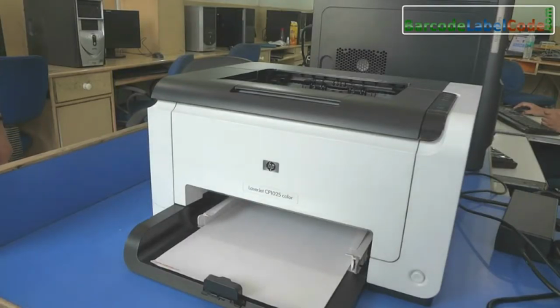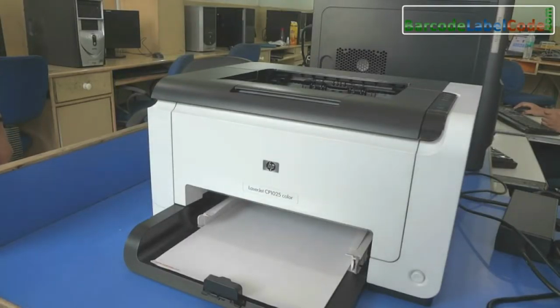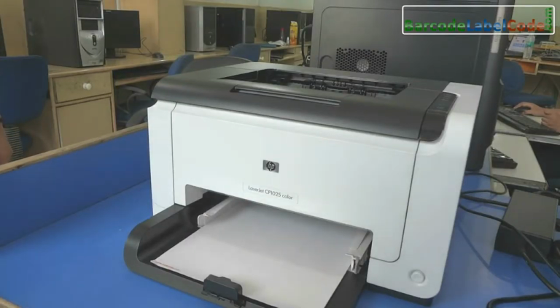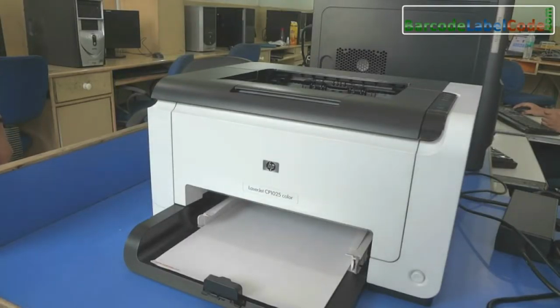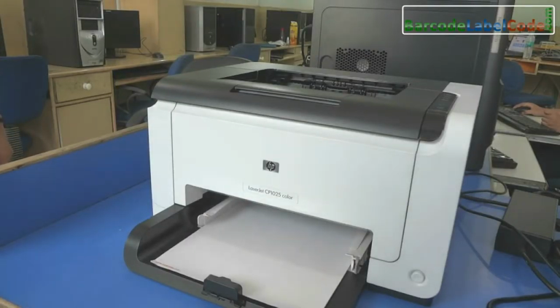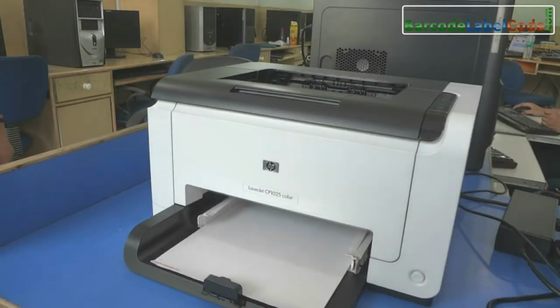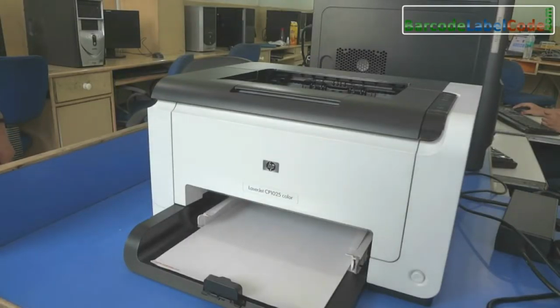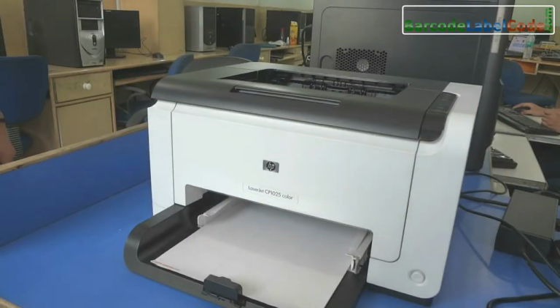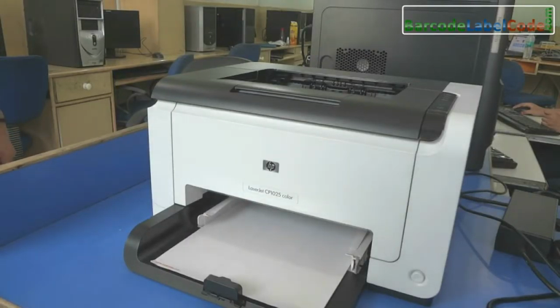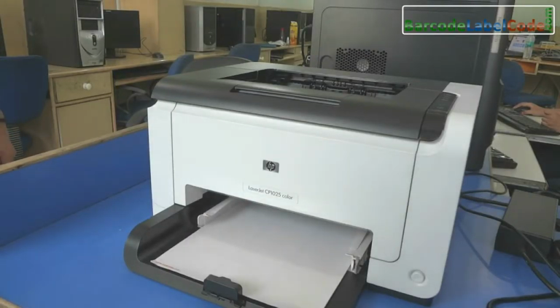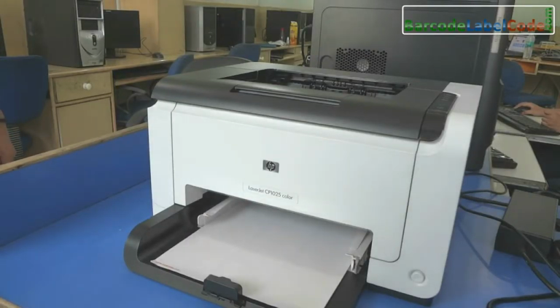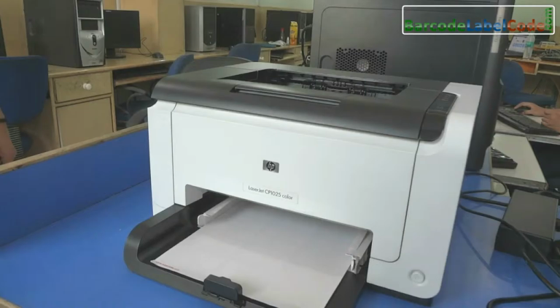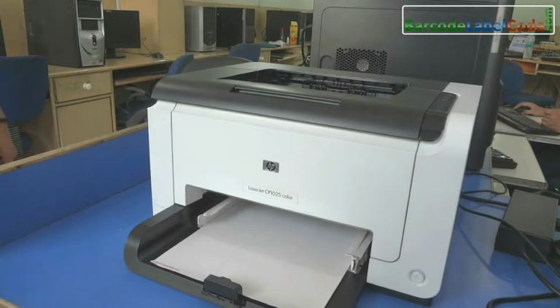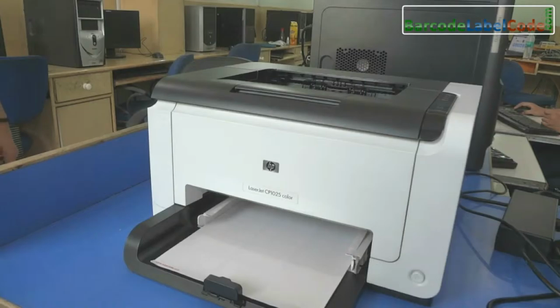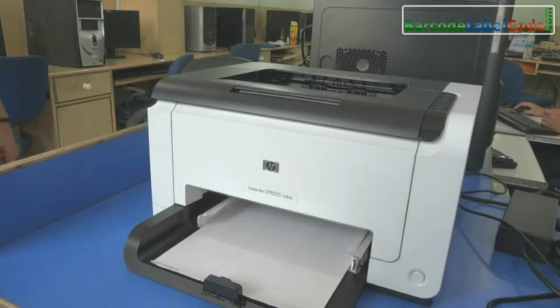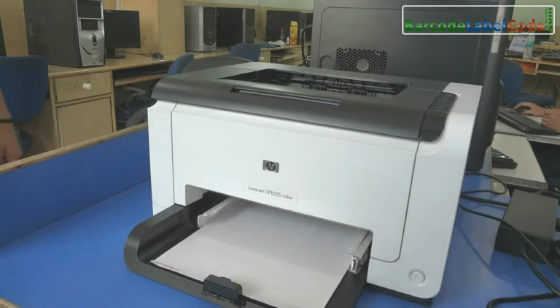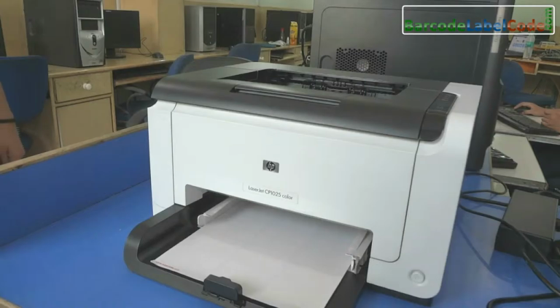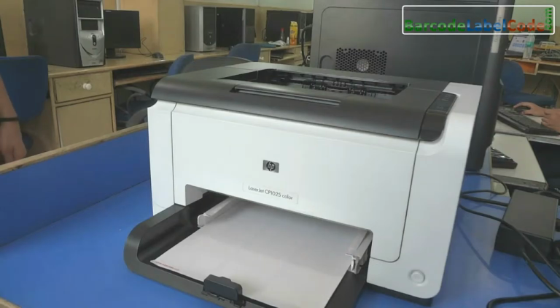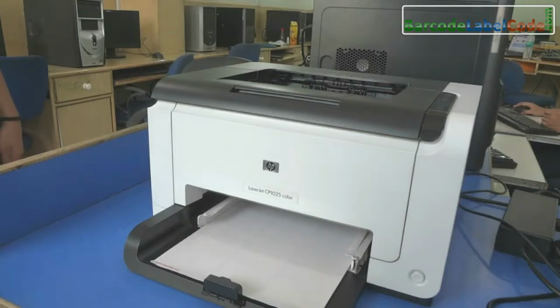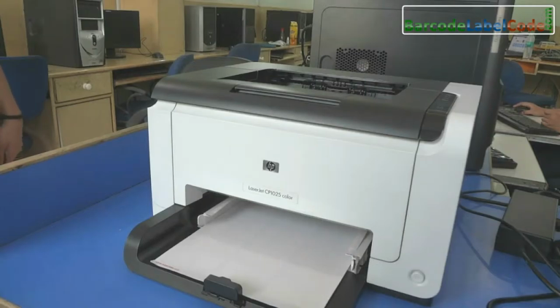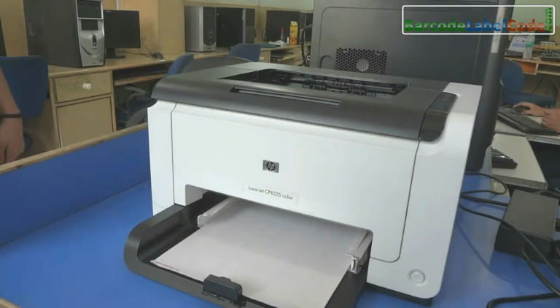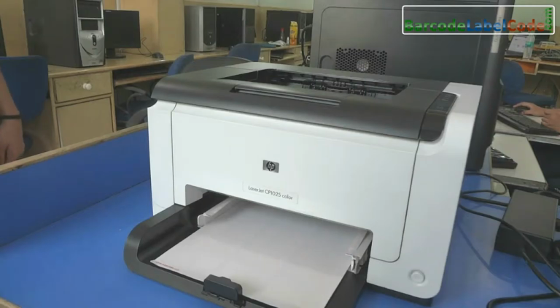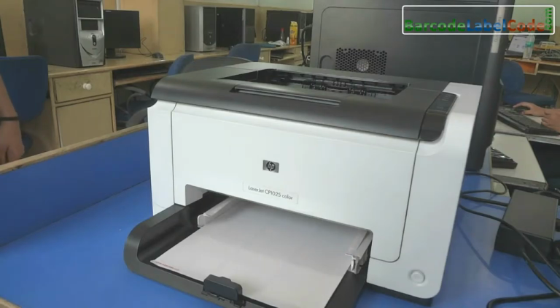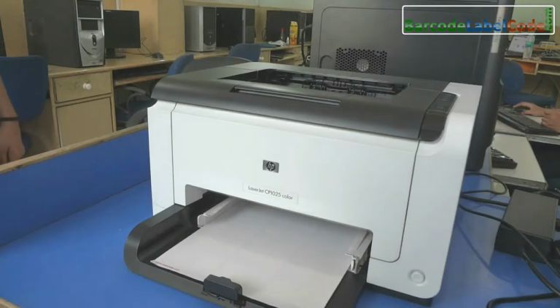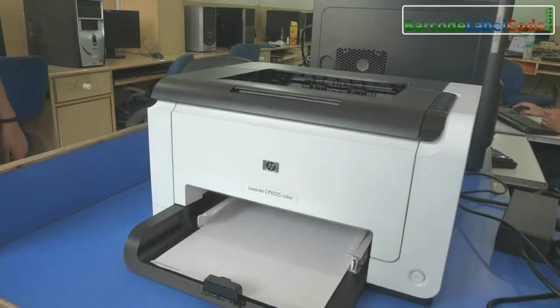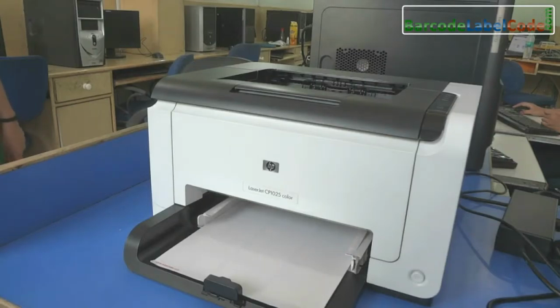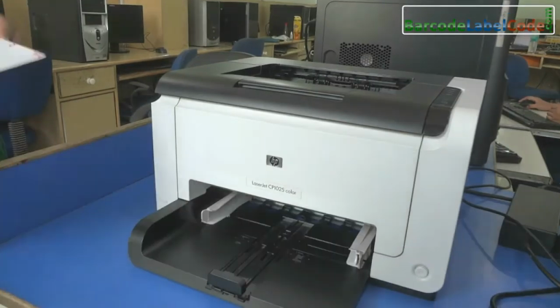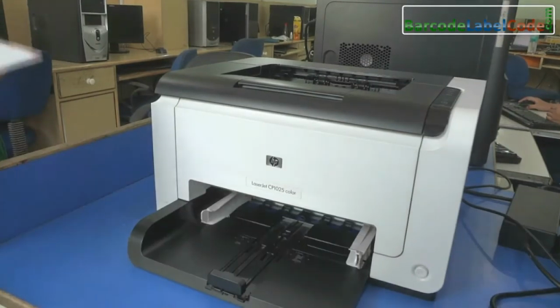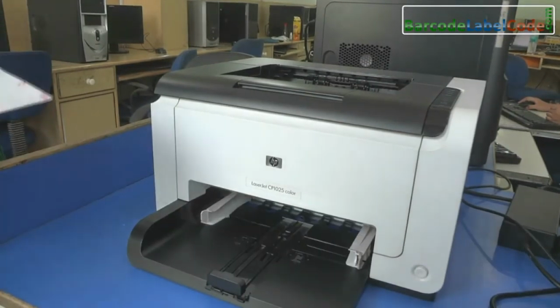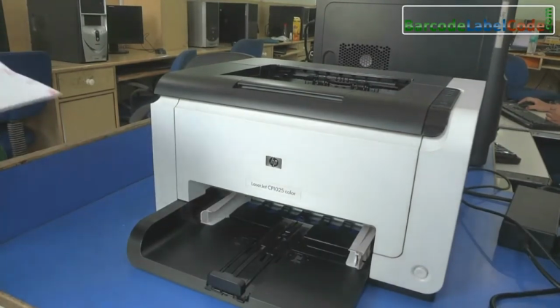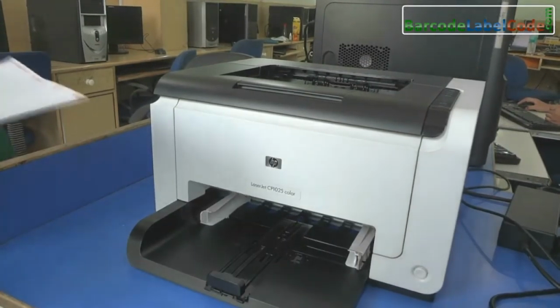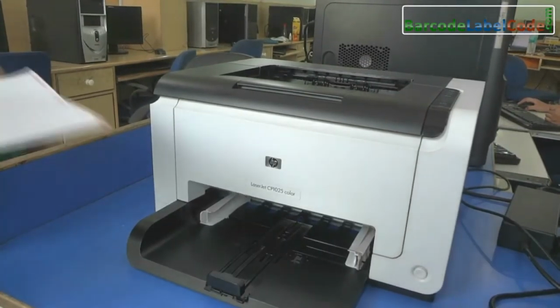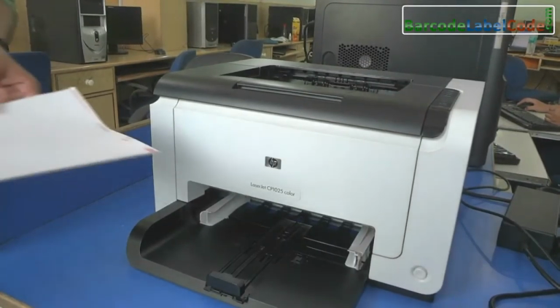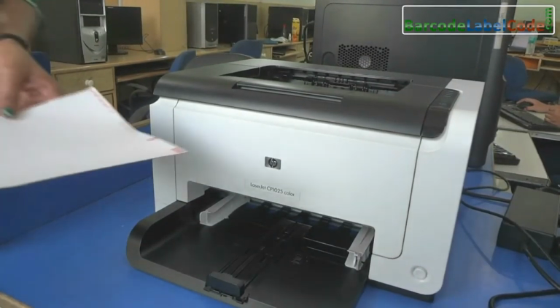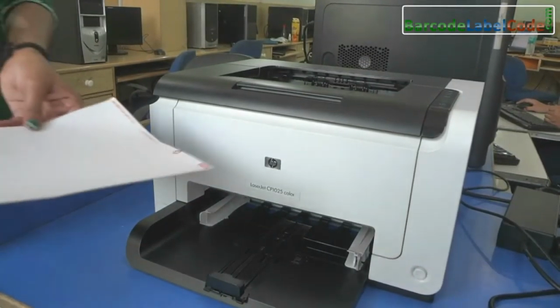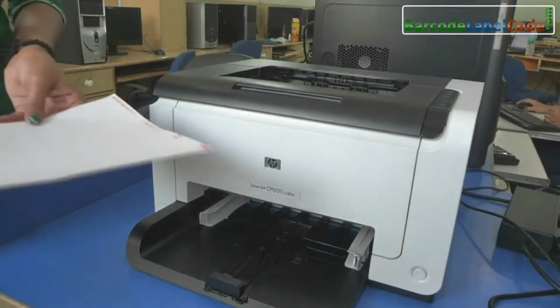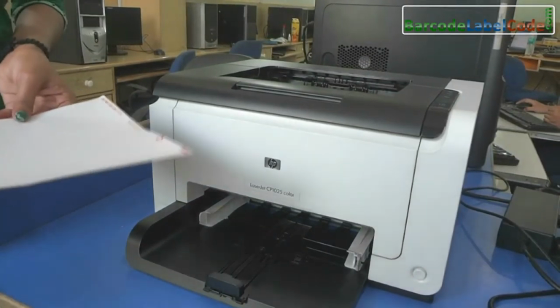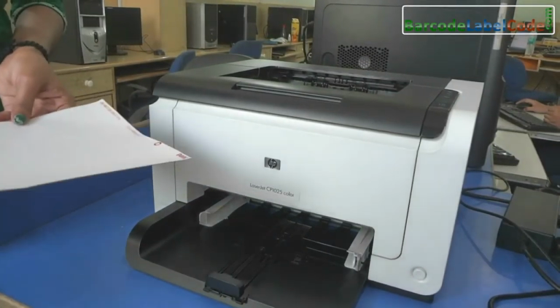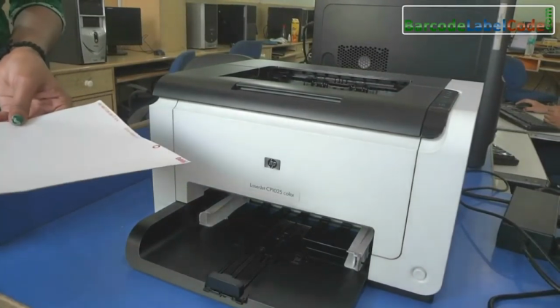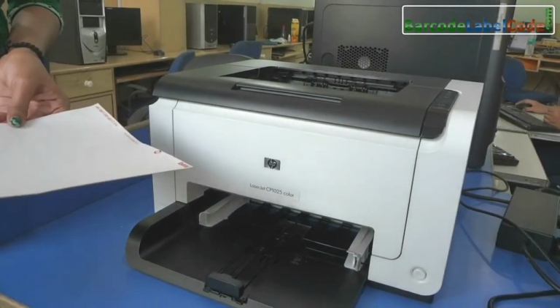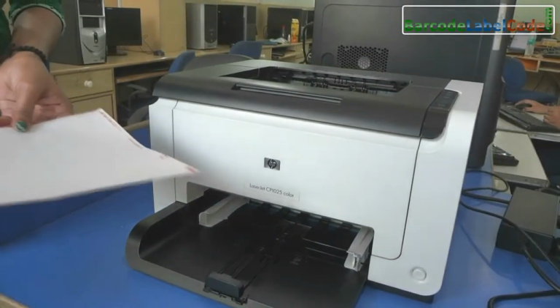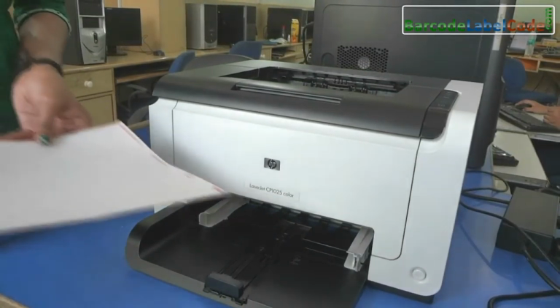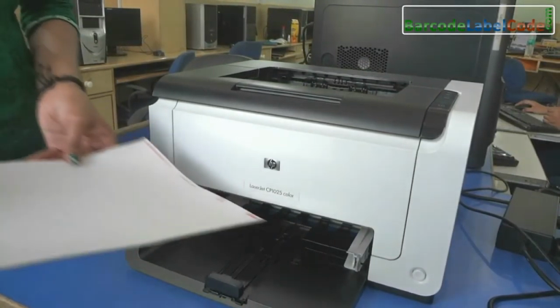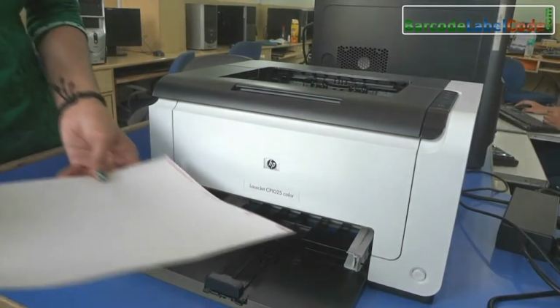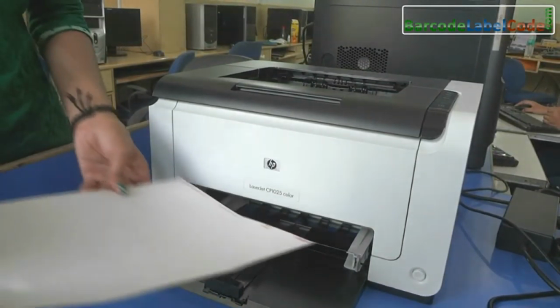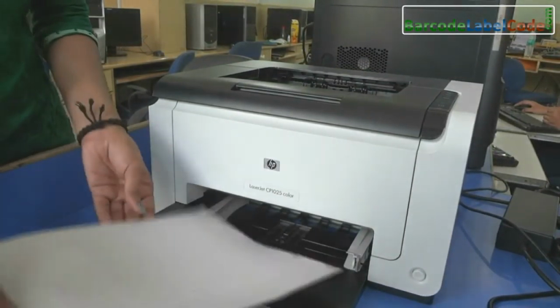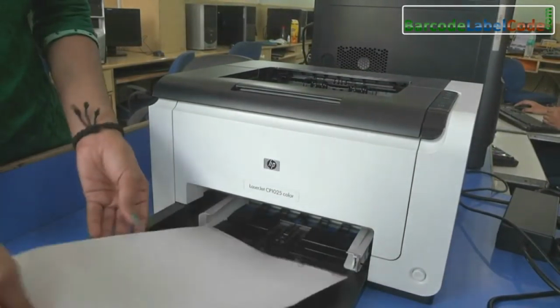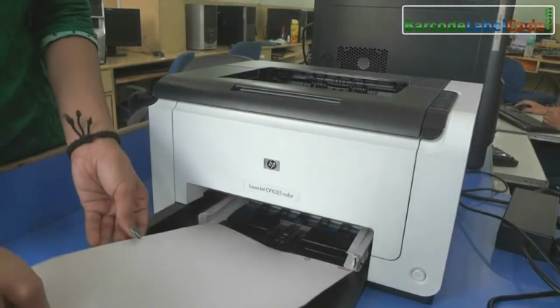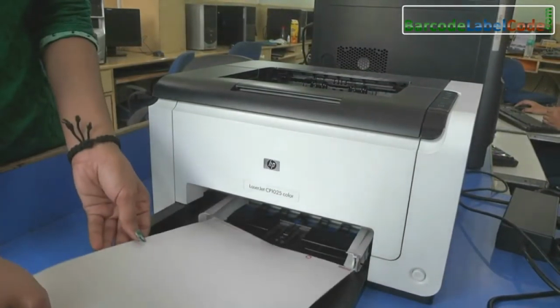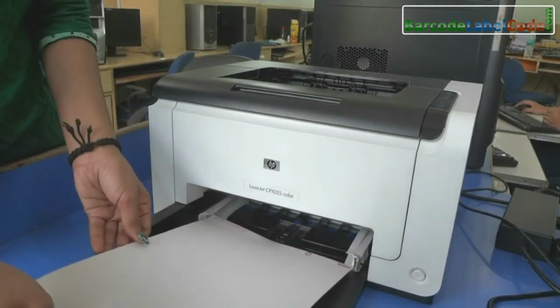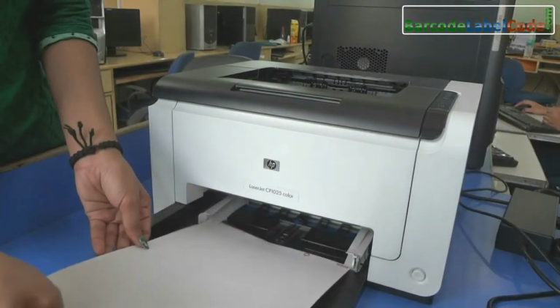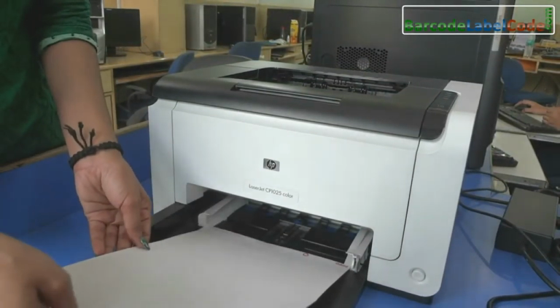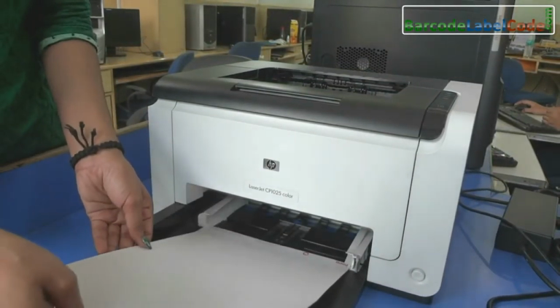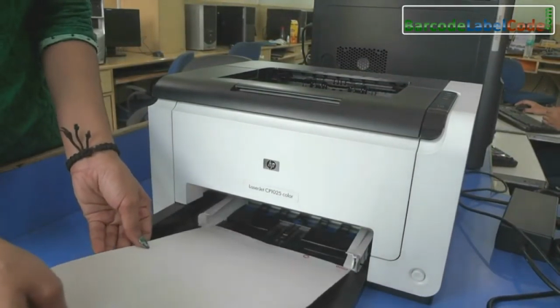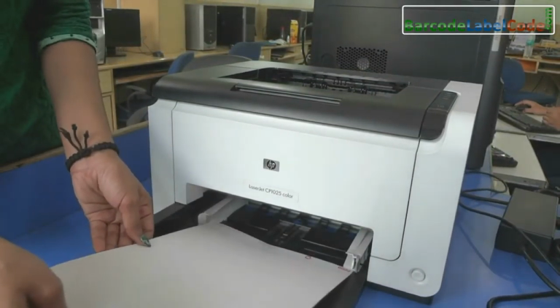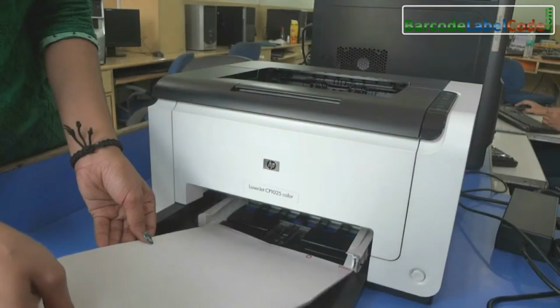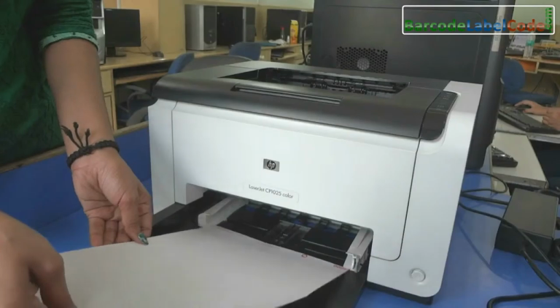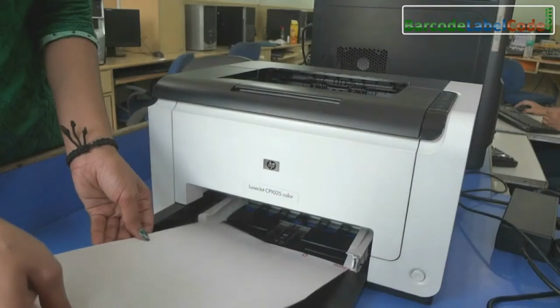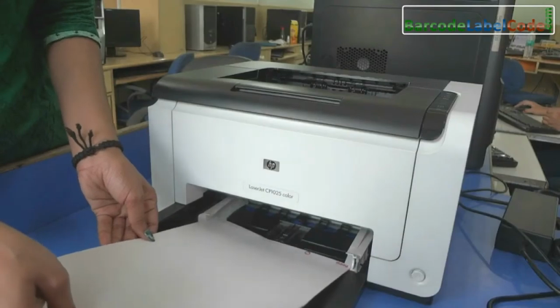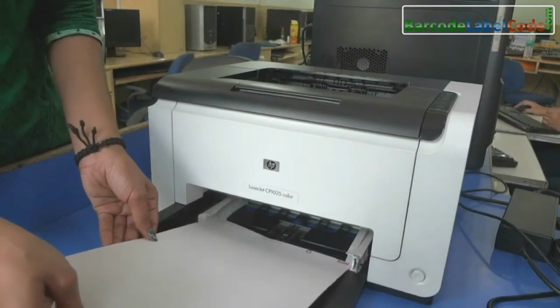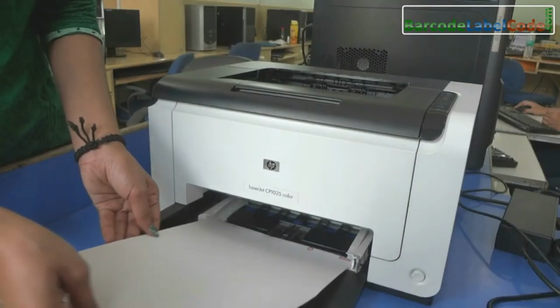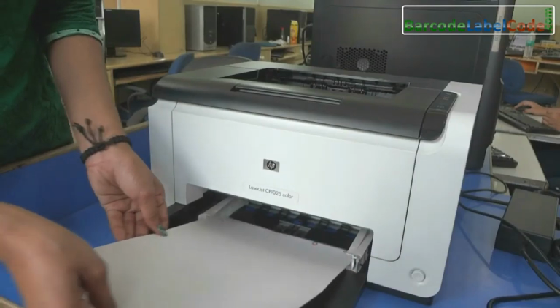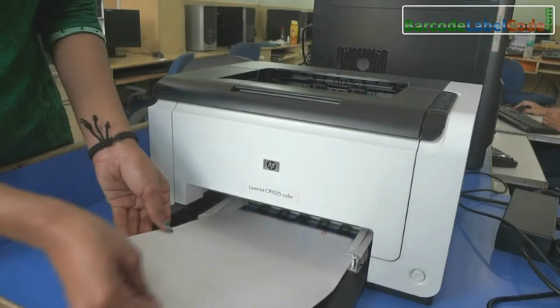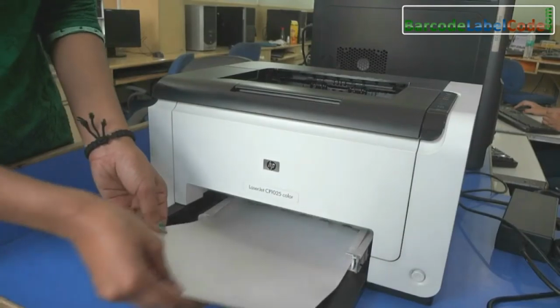Laser printers tend to be far more reliable. The density and resolution of laser printers are relatively high.